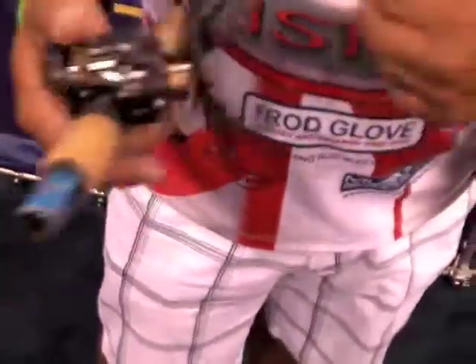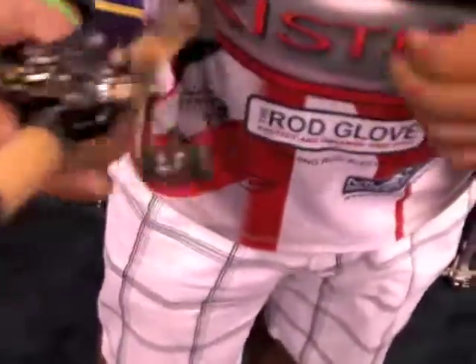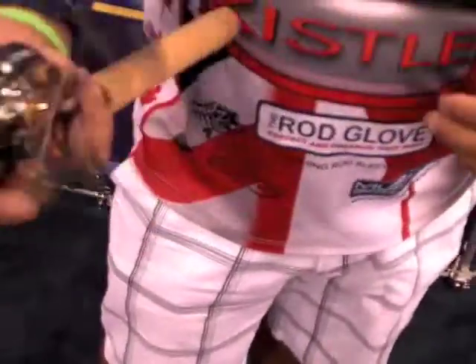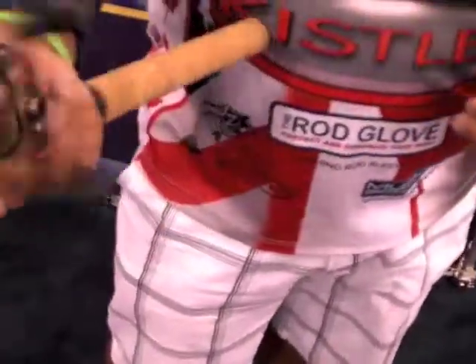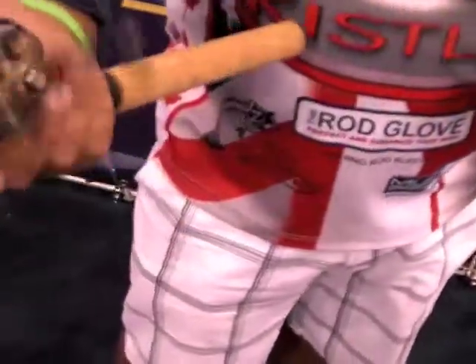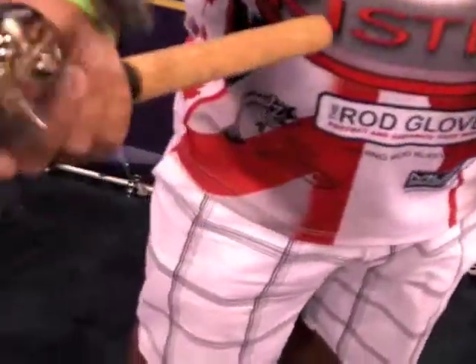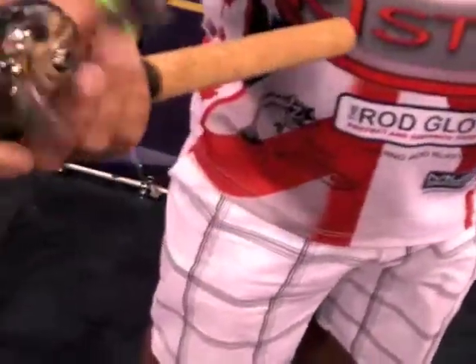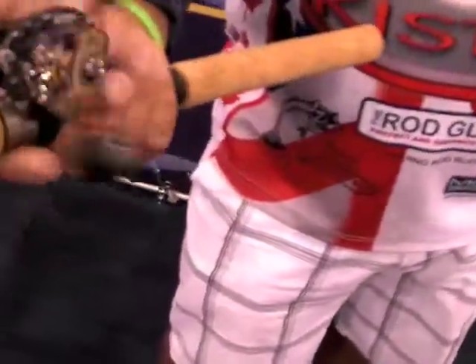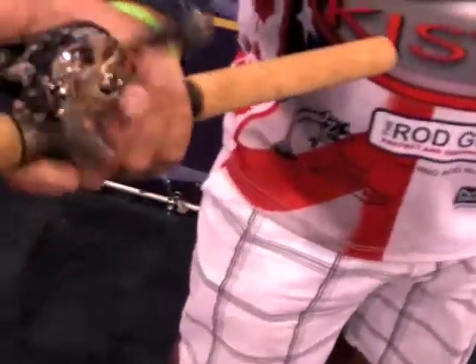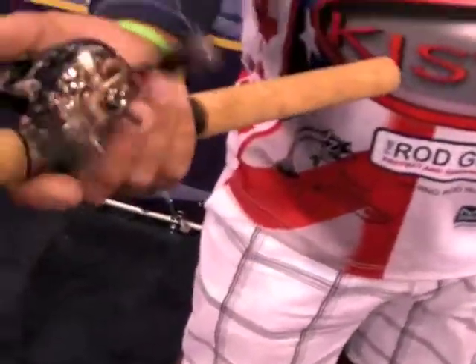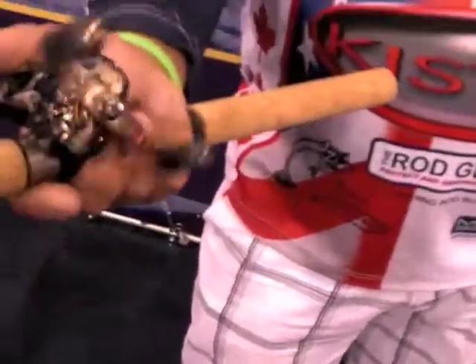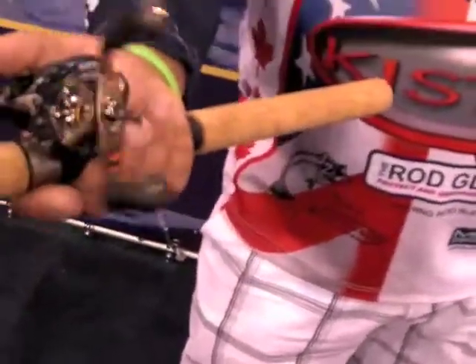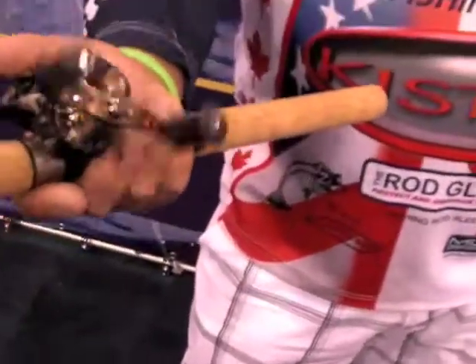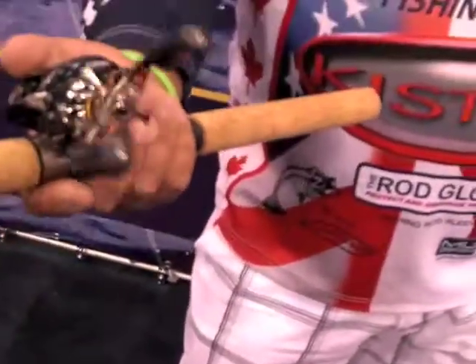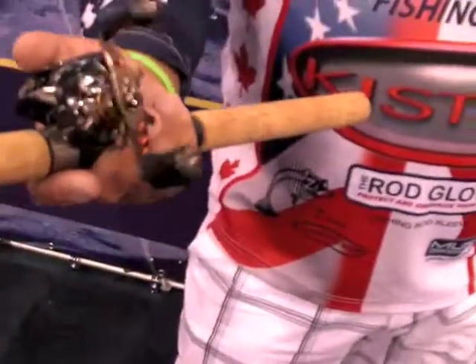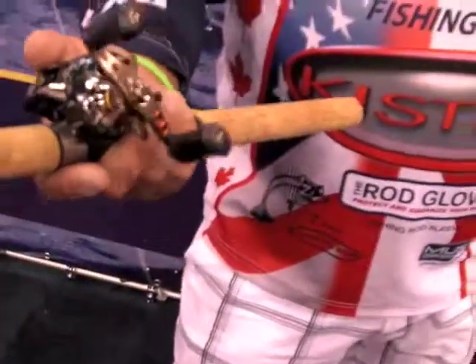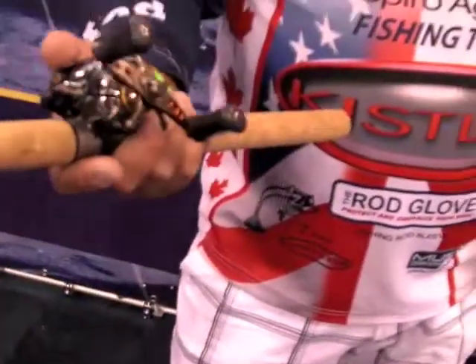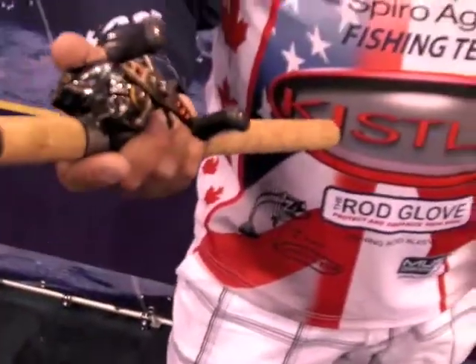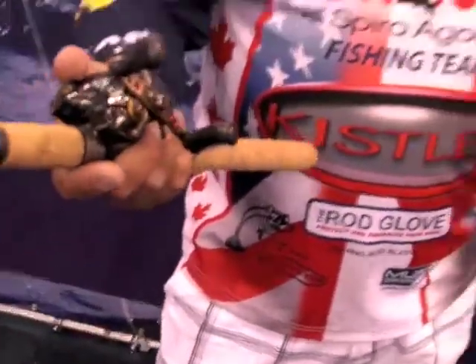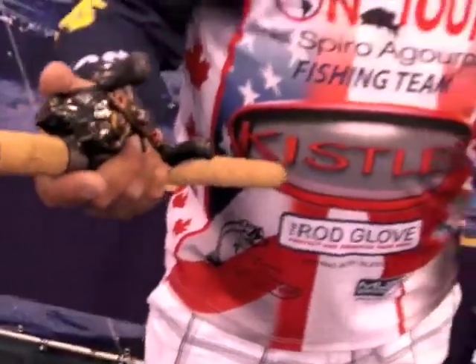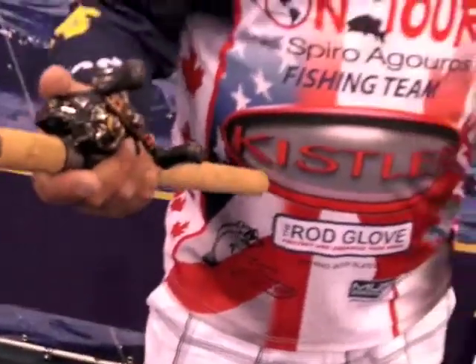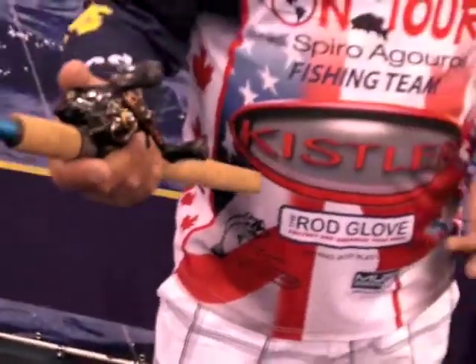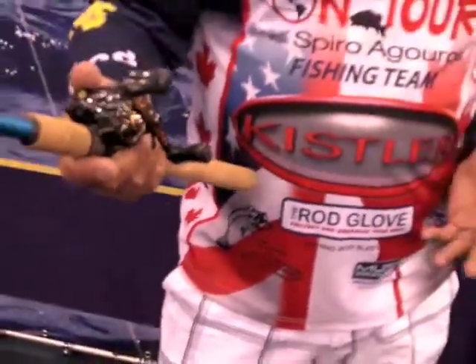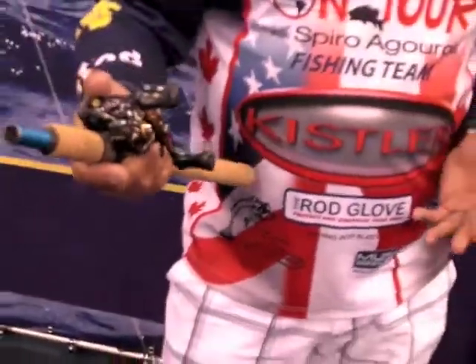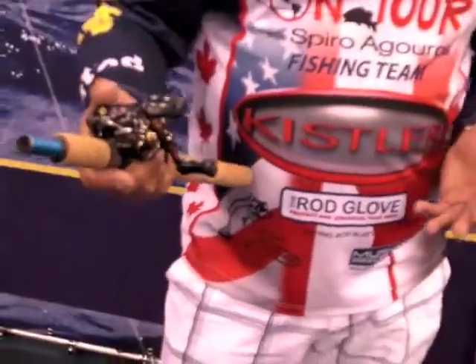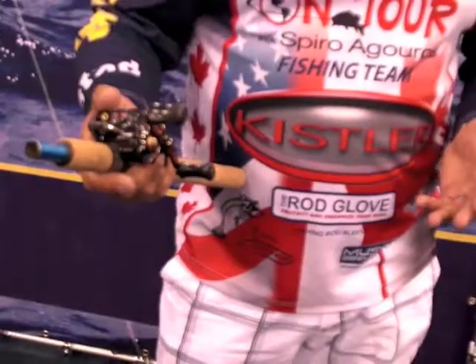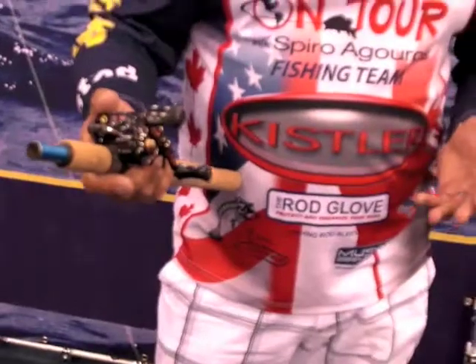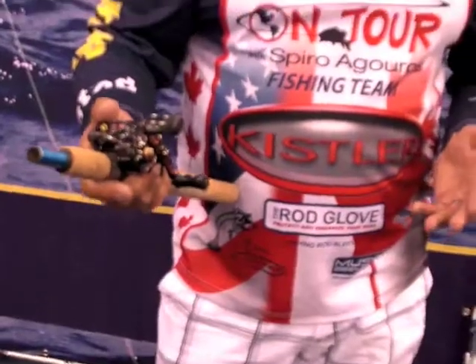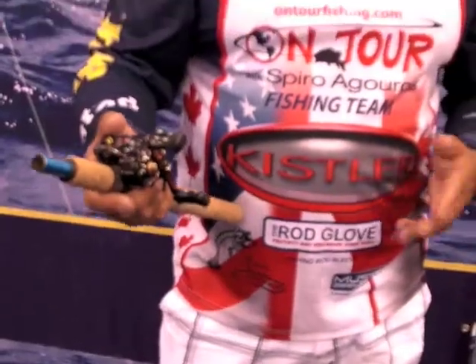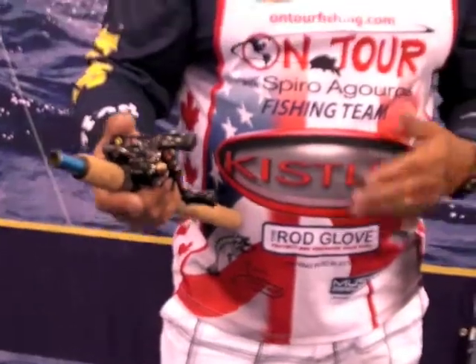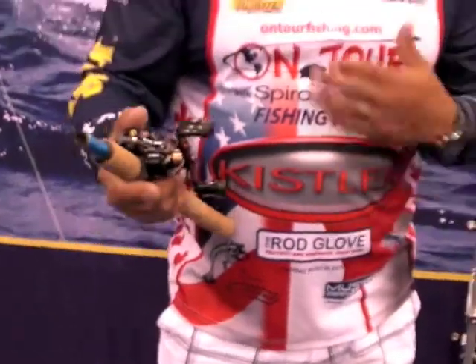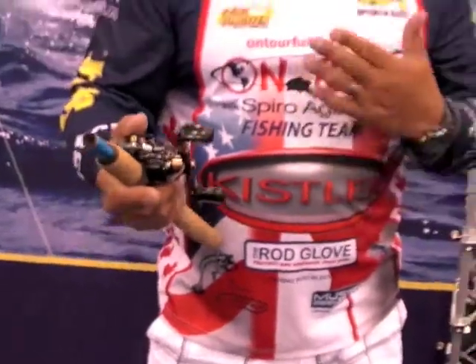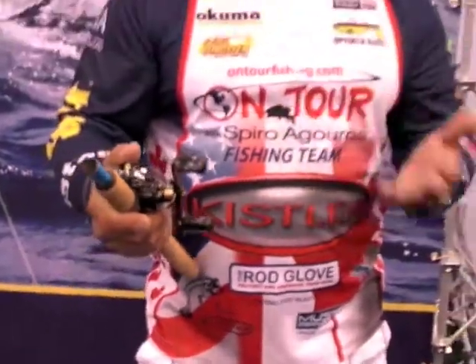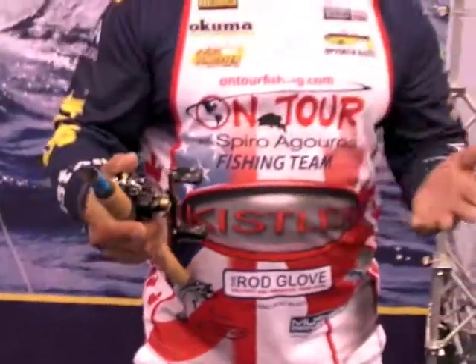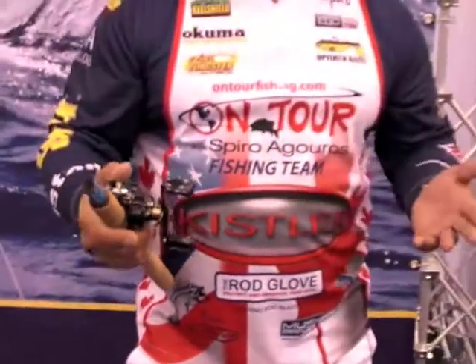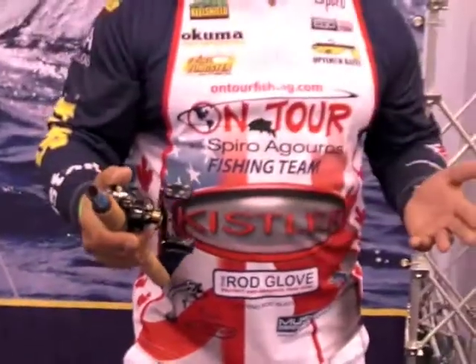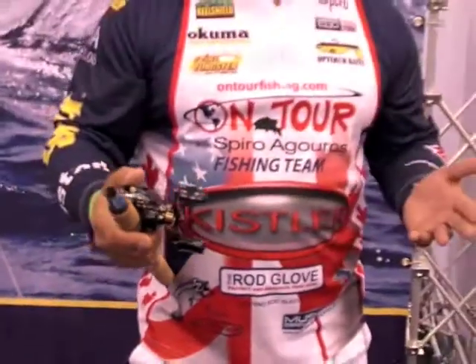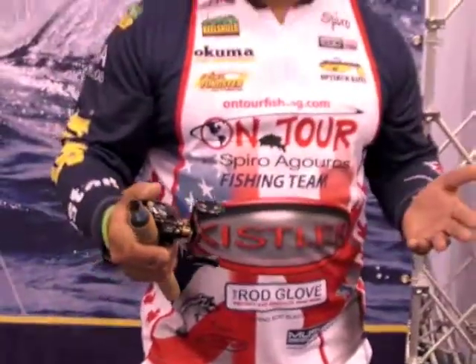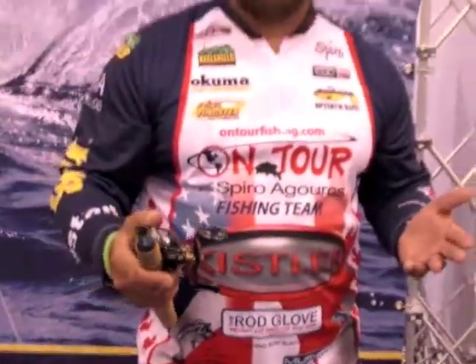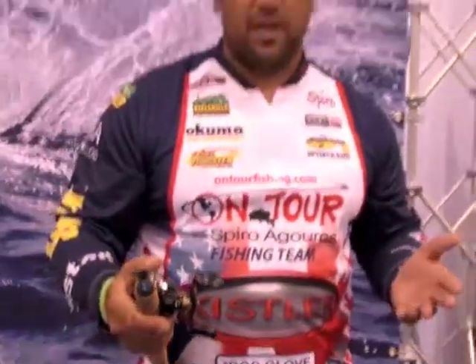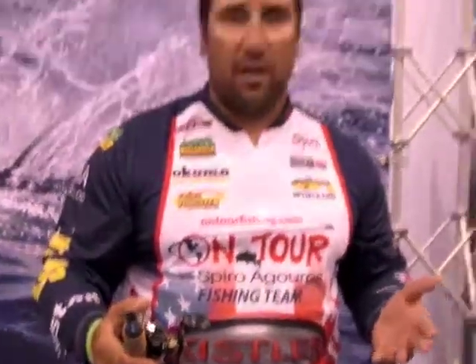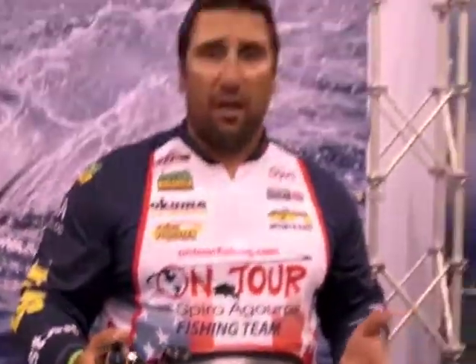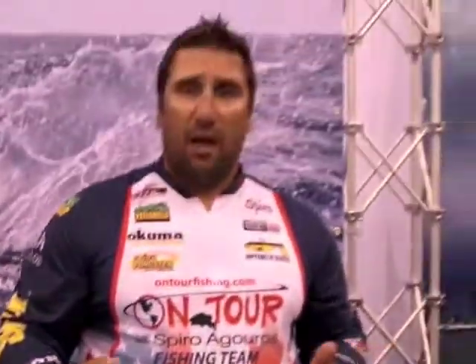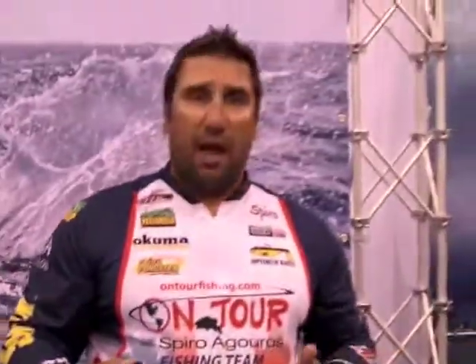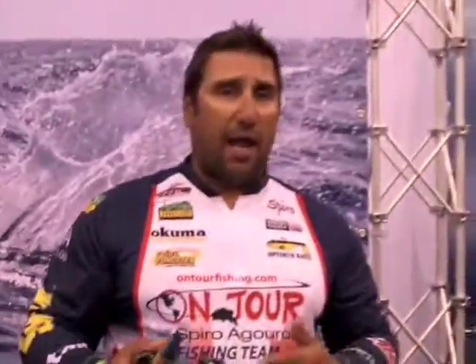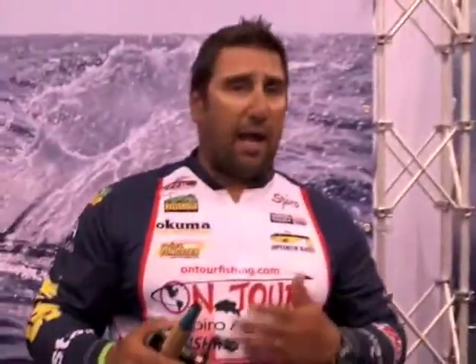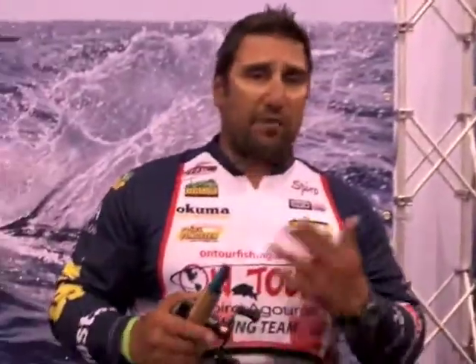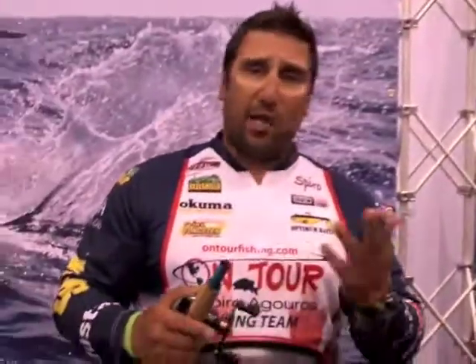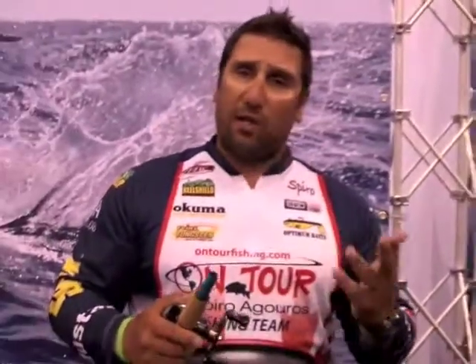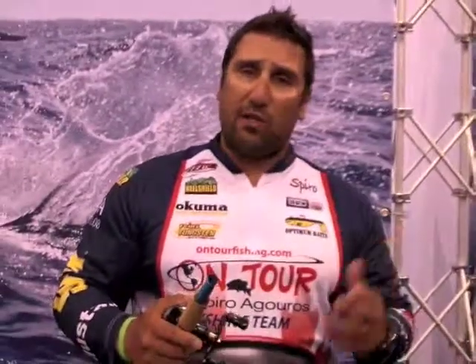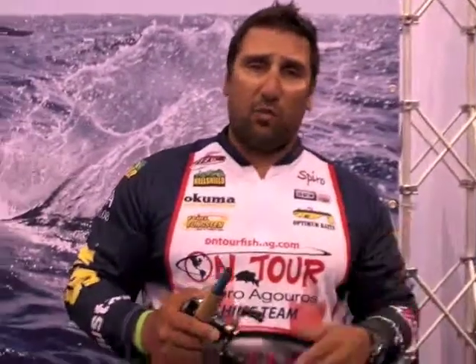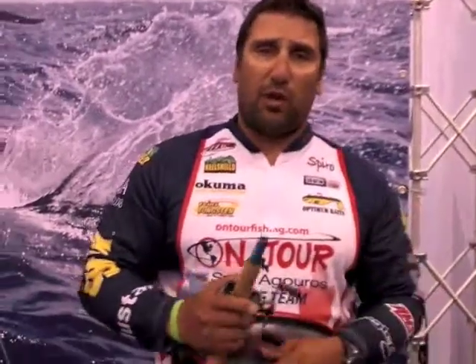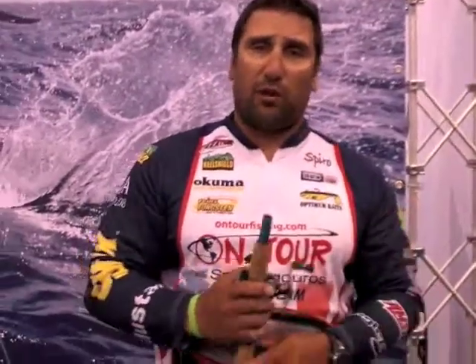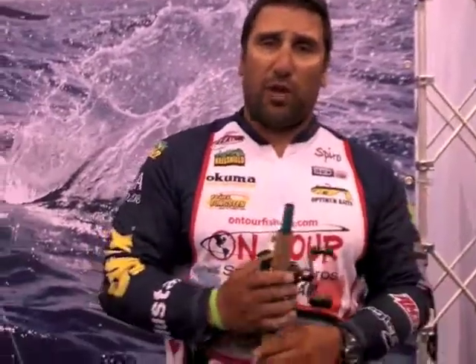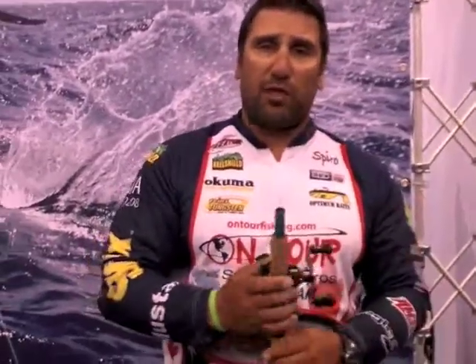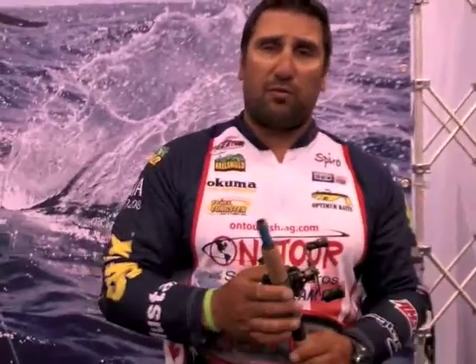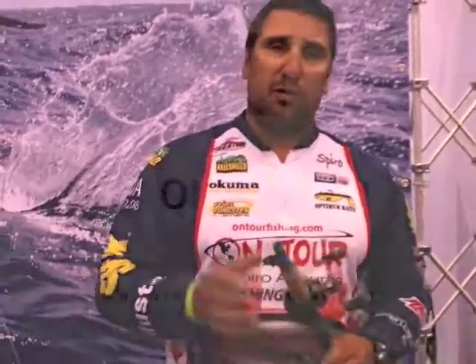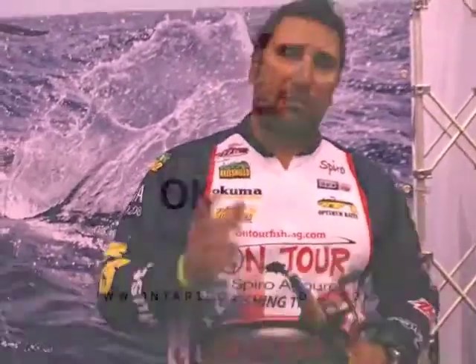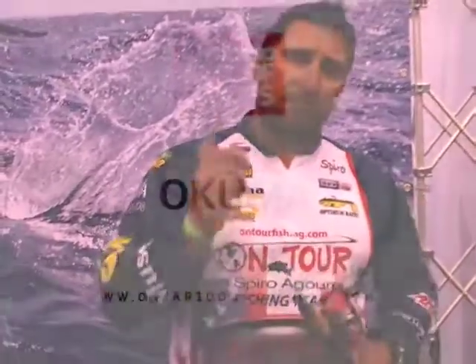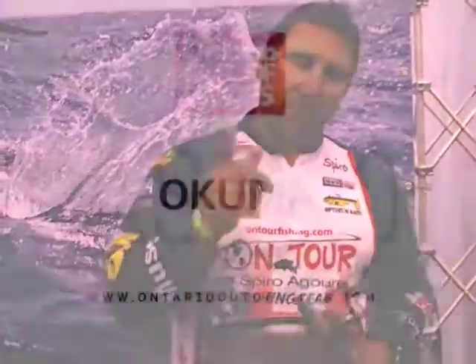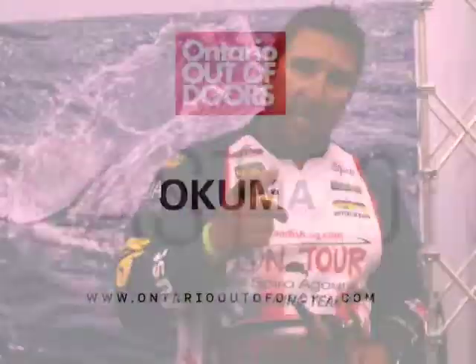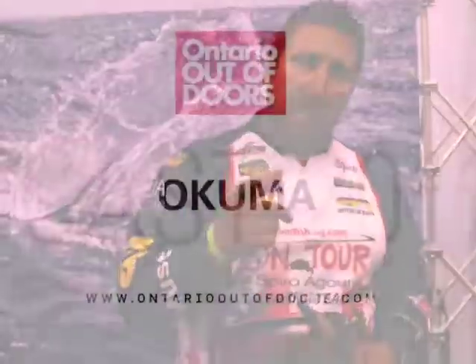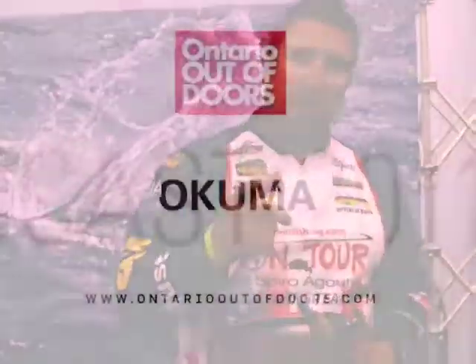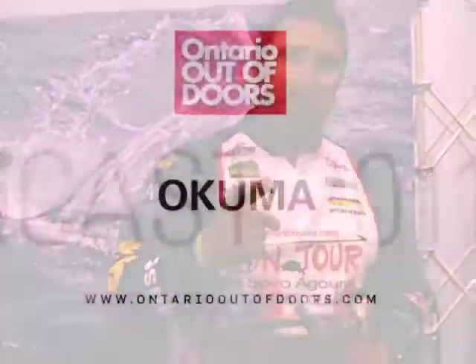Check out these reels — they are like one of the best reels on the market. I use it exclusively and I'm telling you, it's one of the greatest reels. Take care.